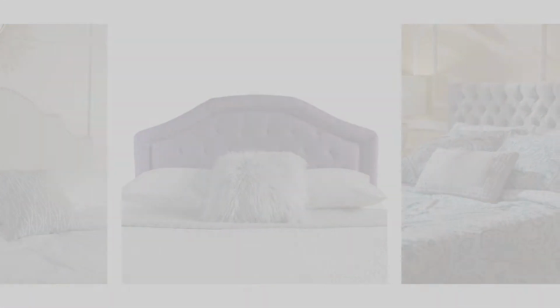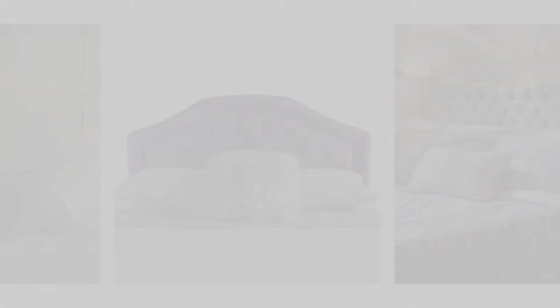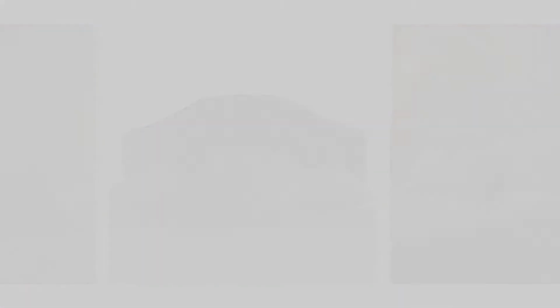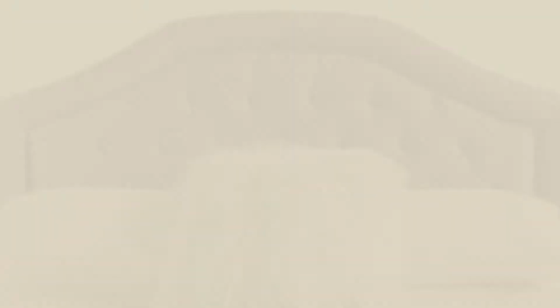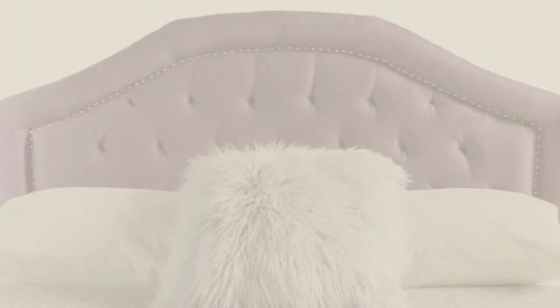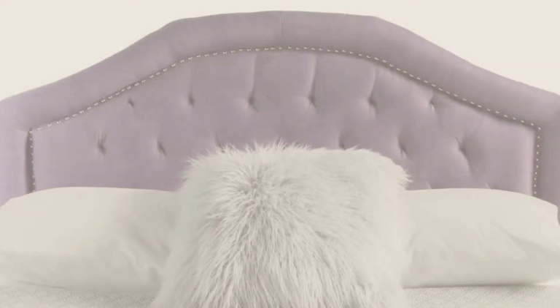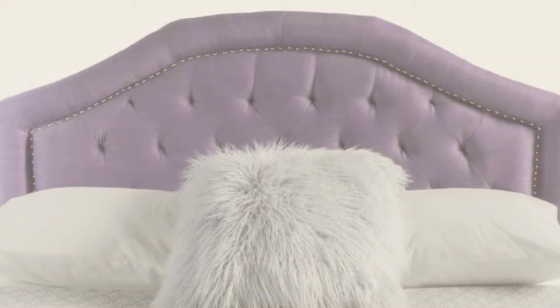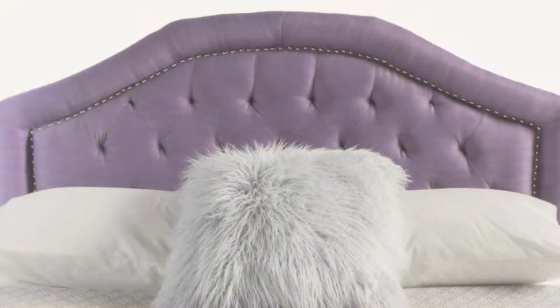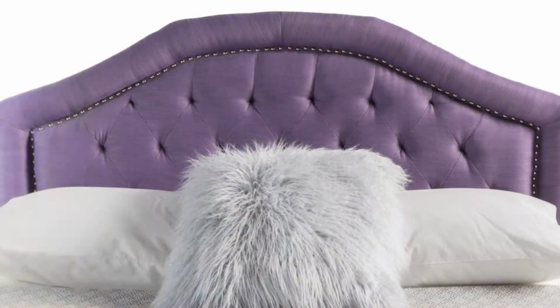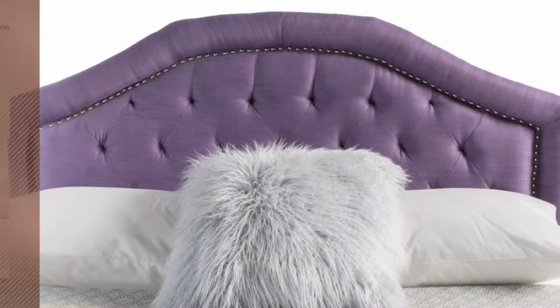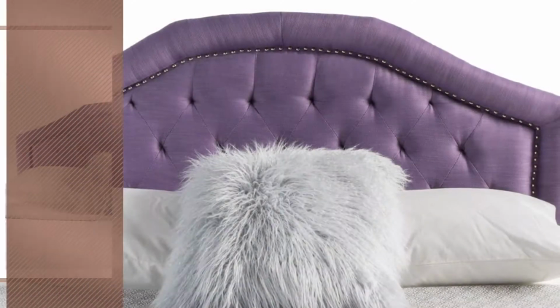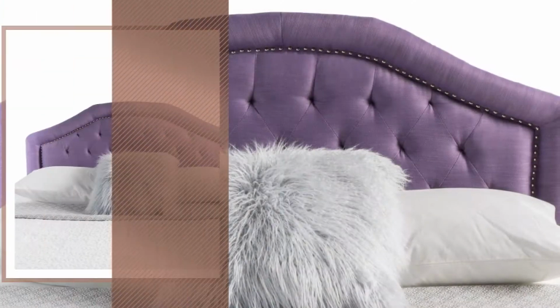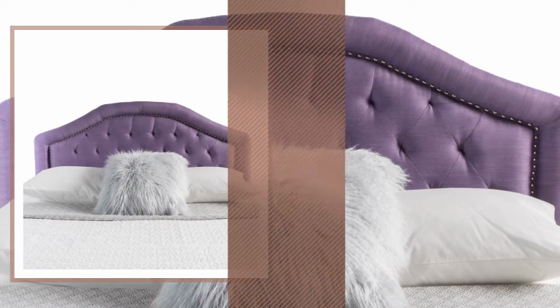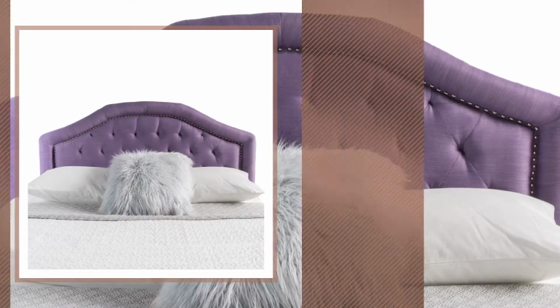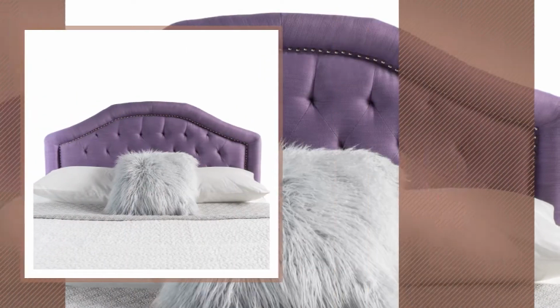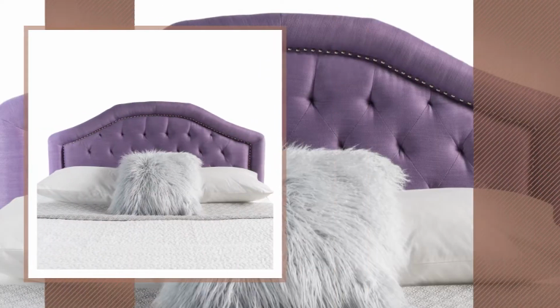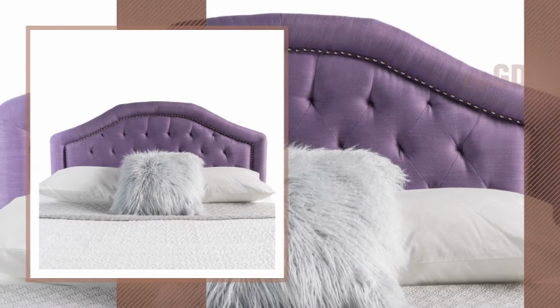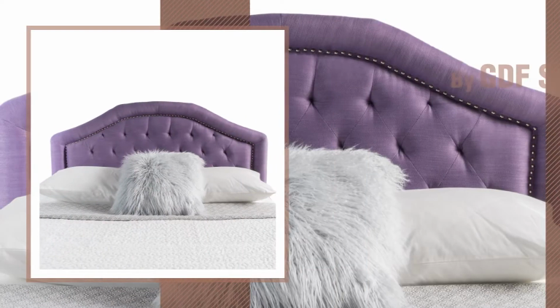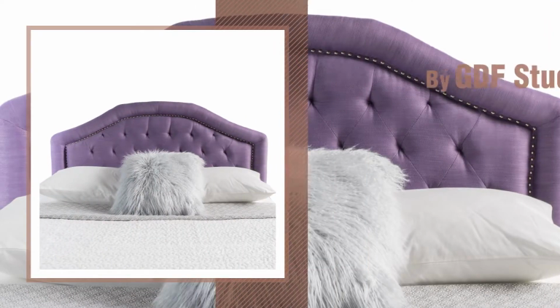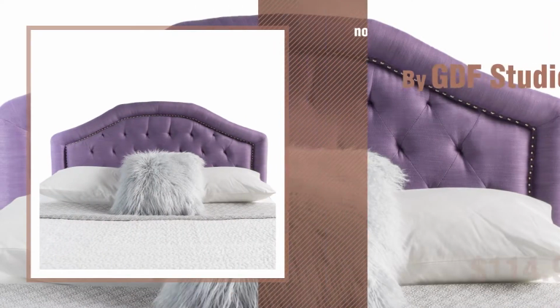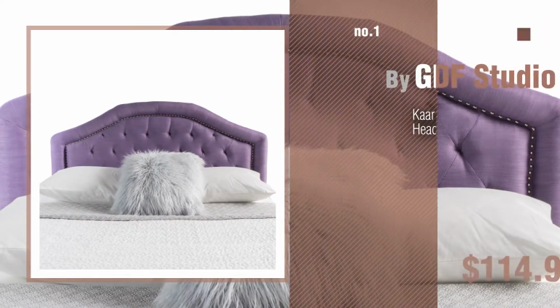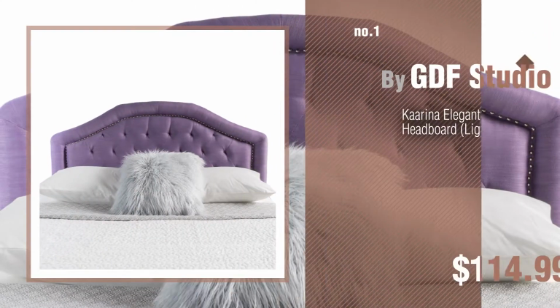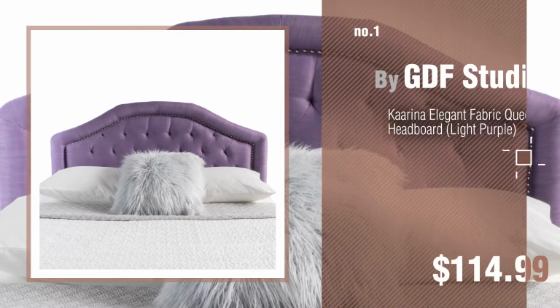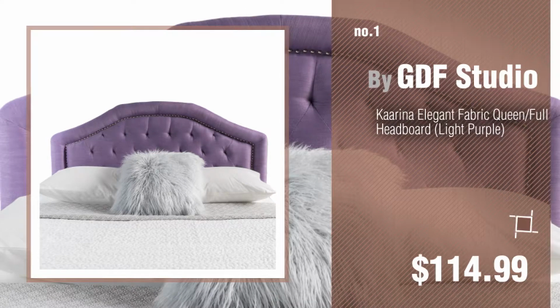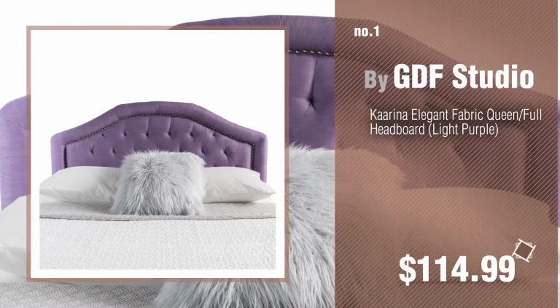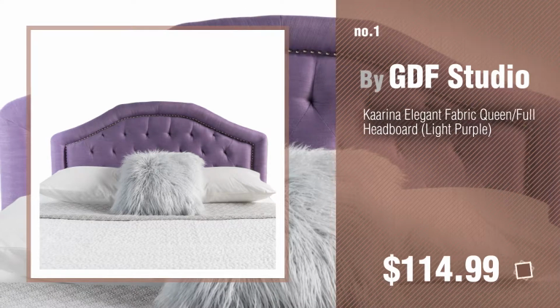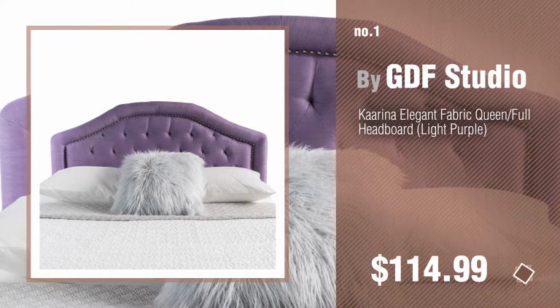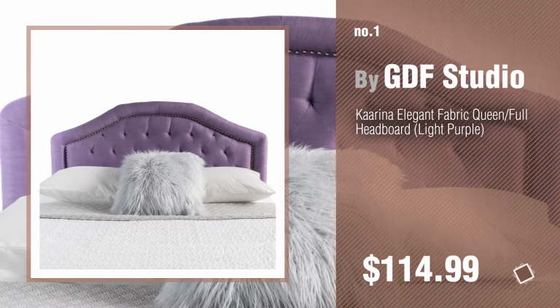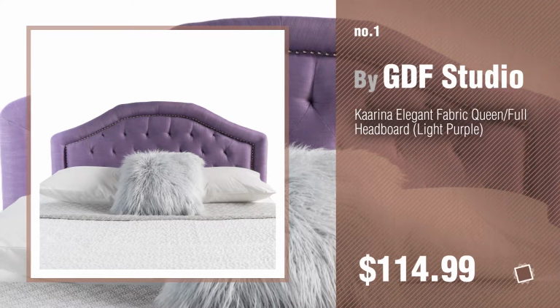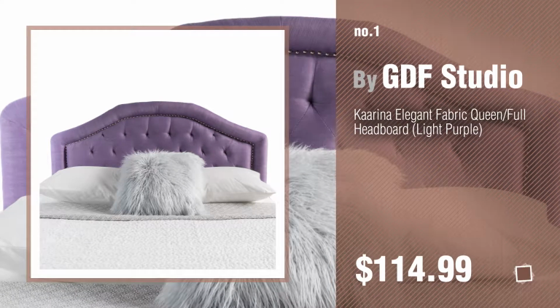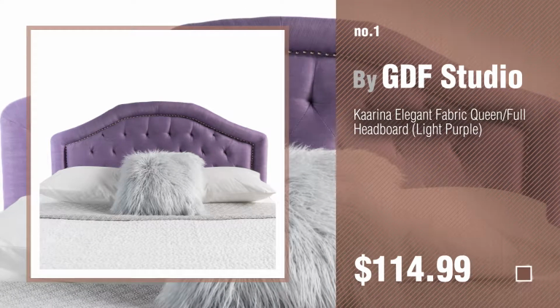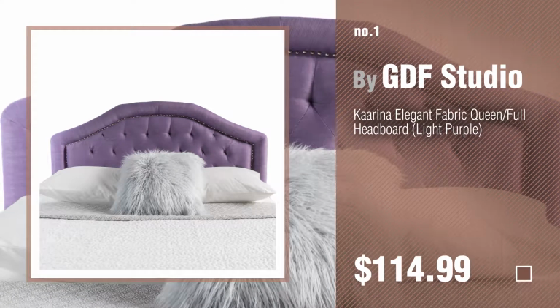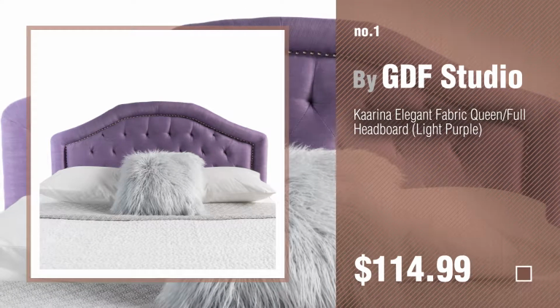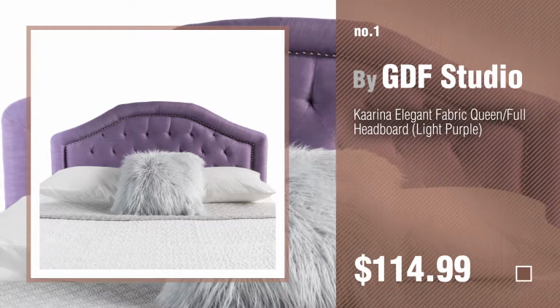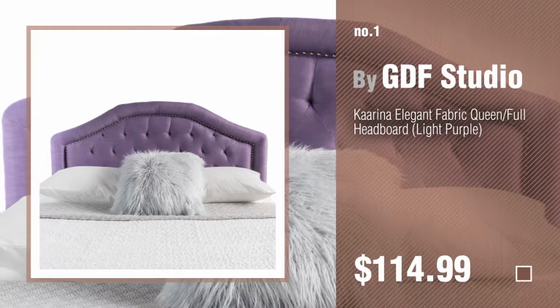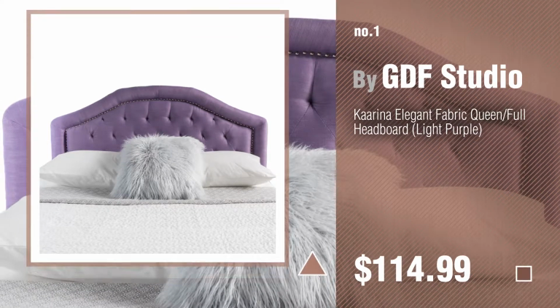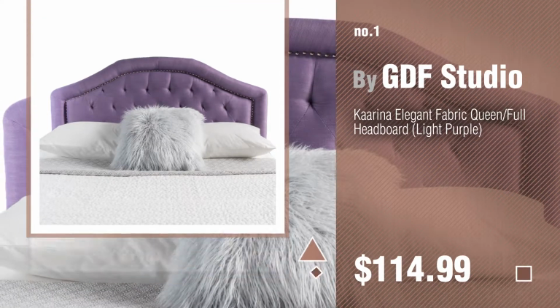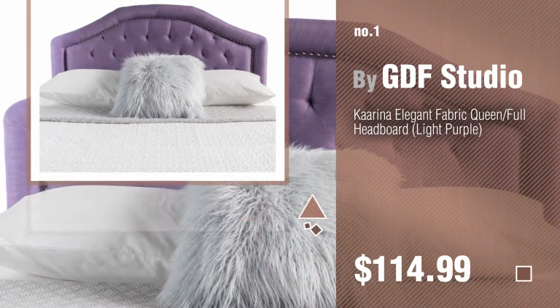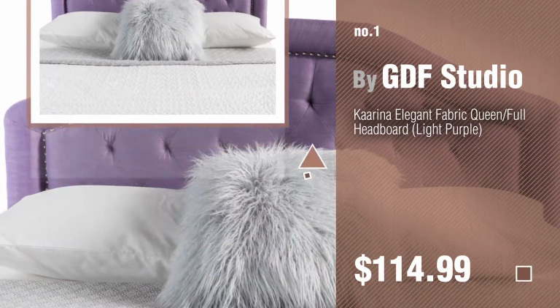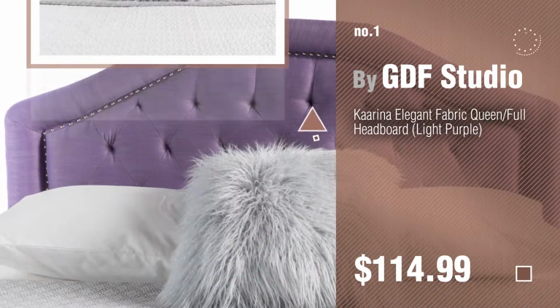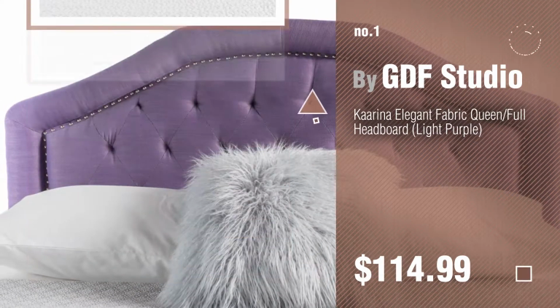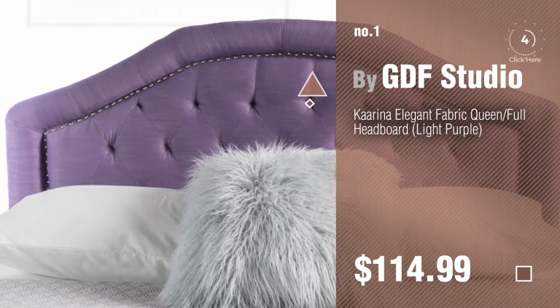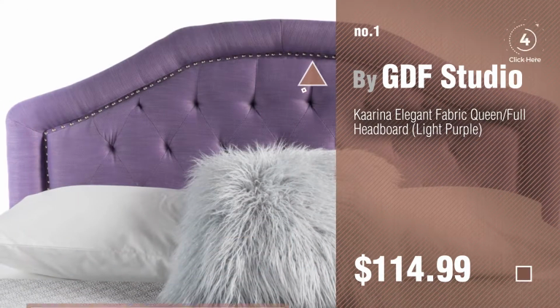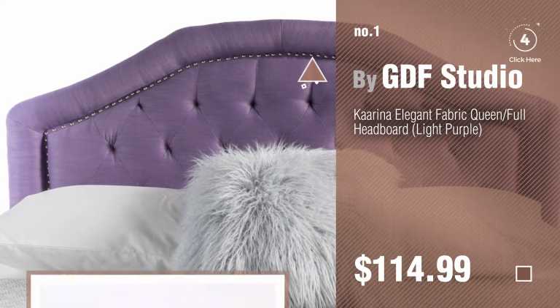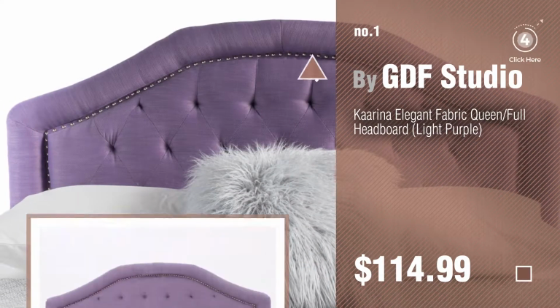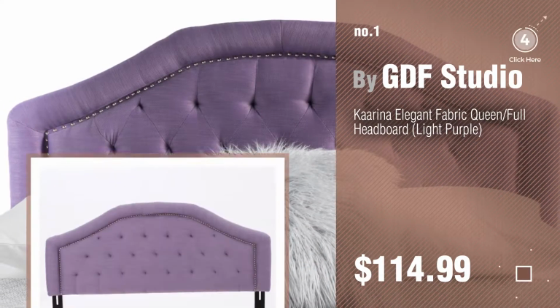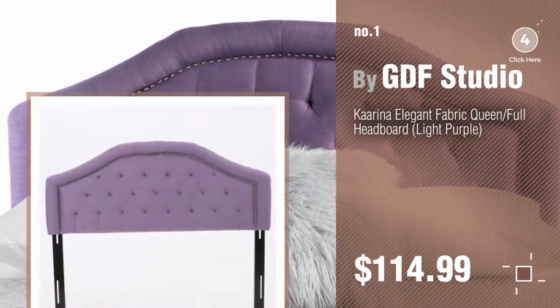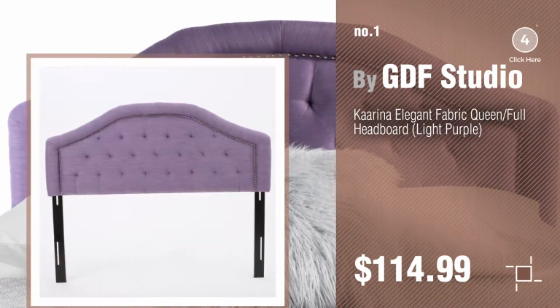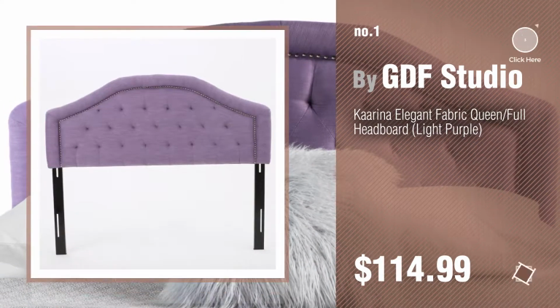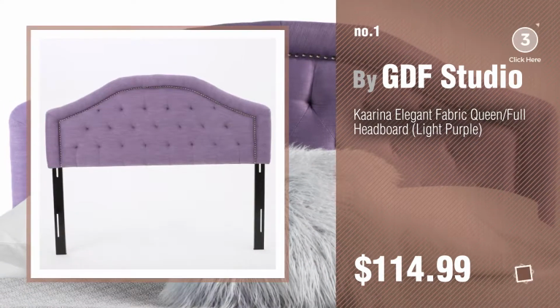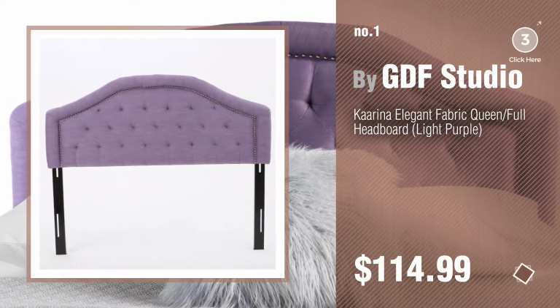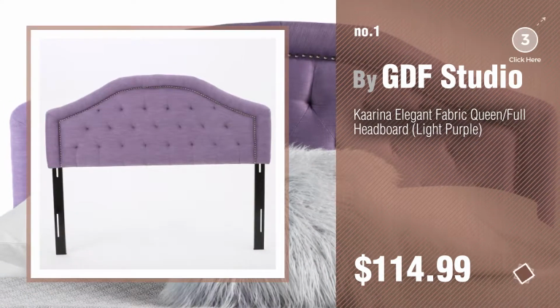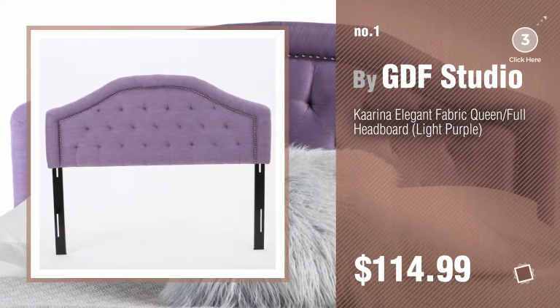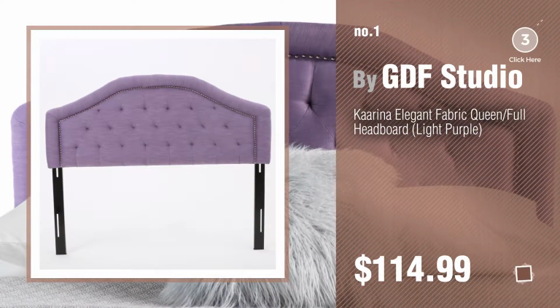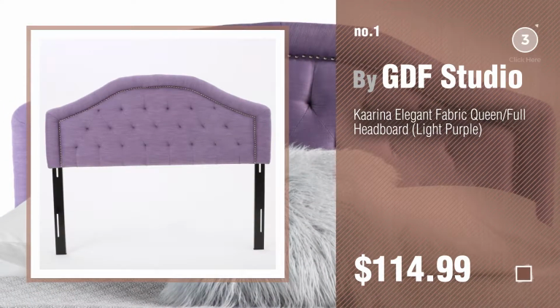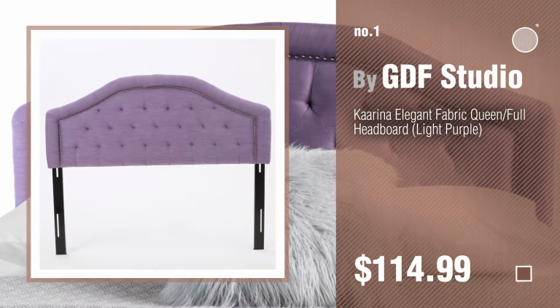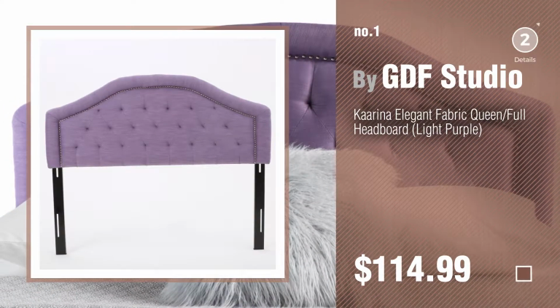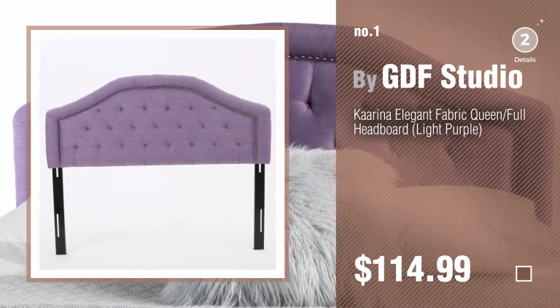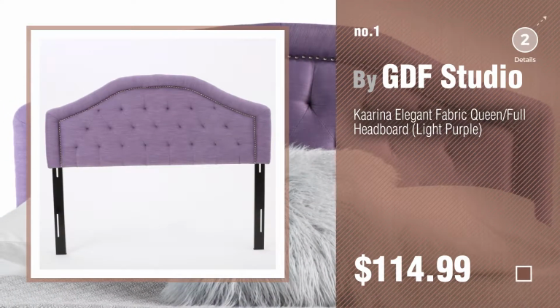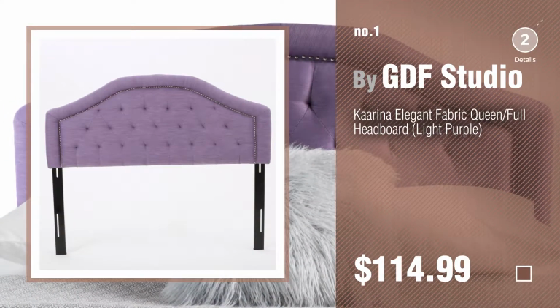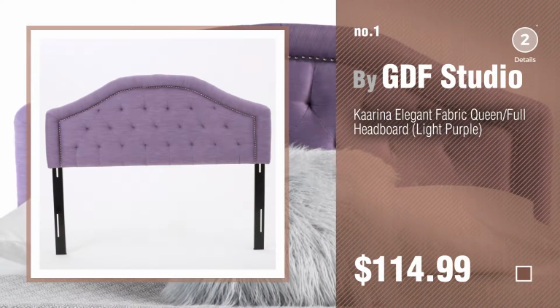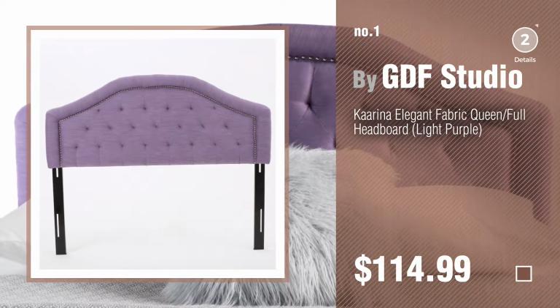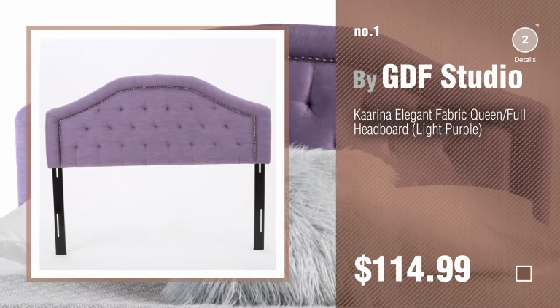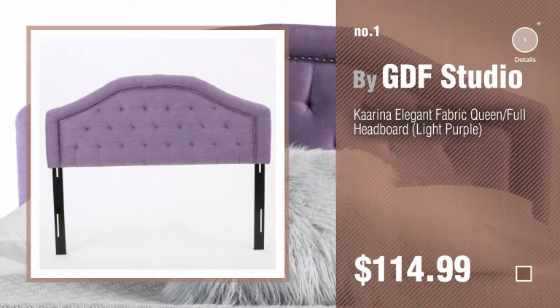Number 1, most popular by GDF Studio. Watch this video and get inspired.